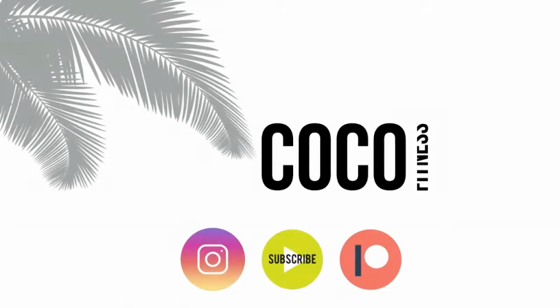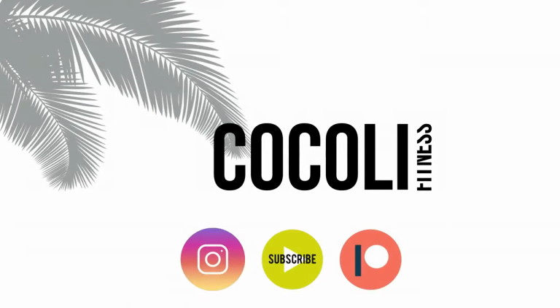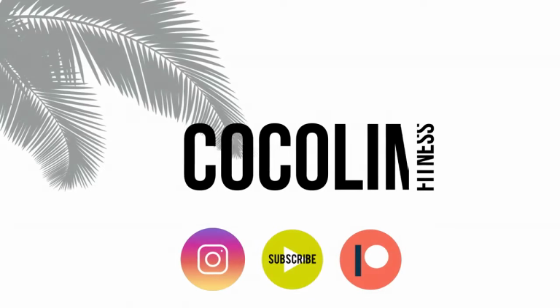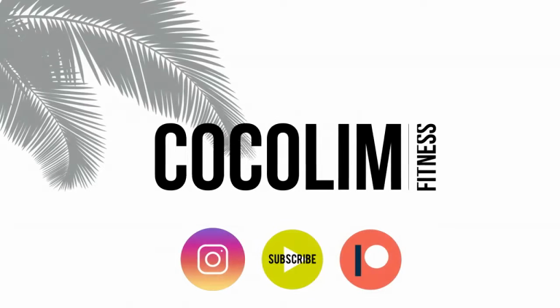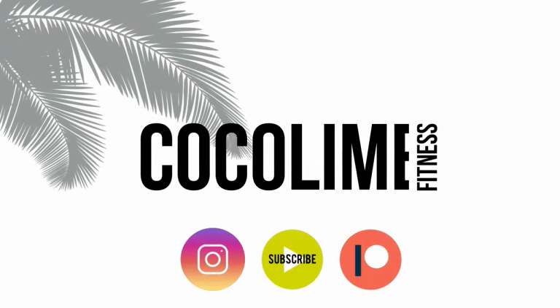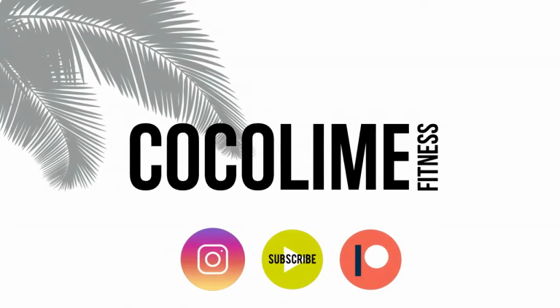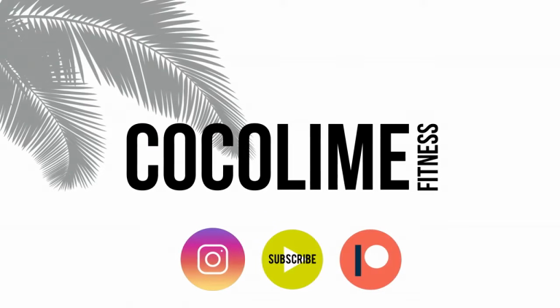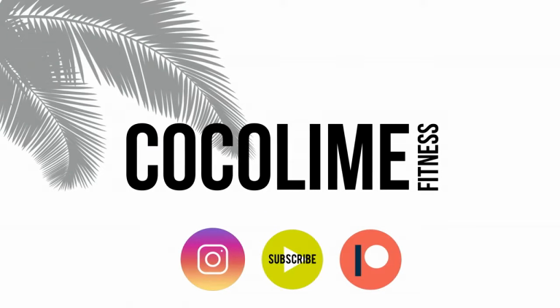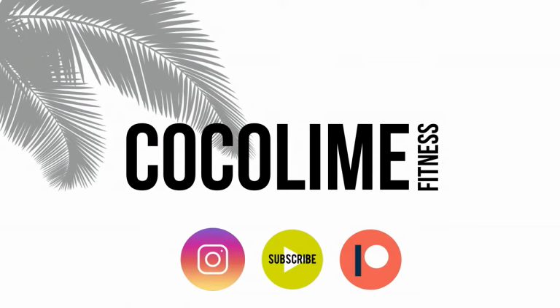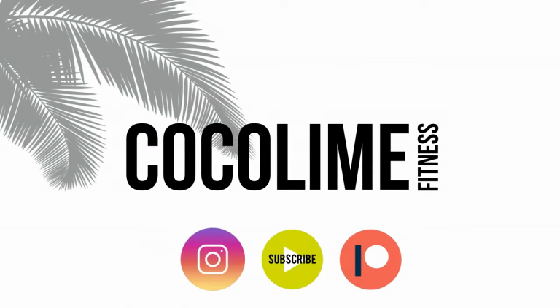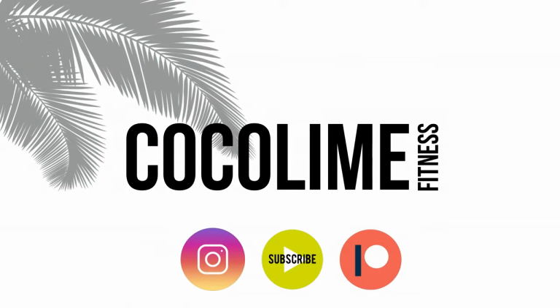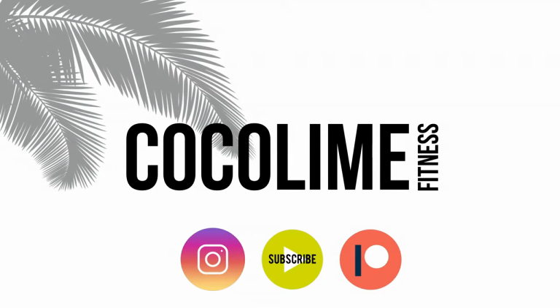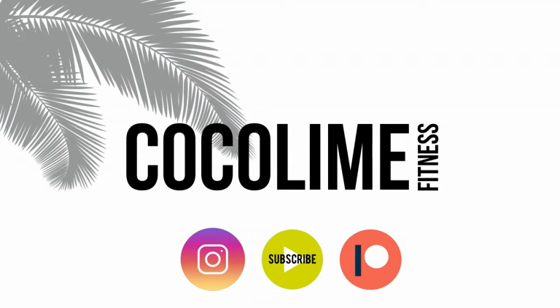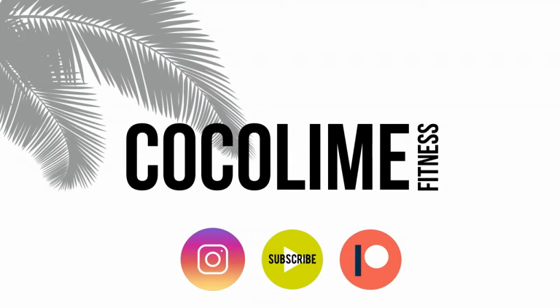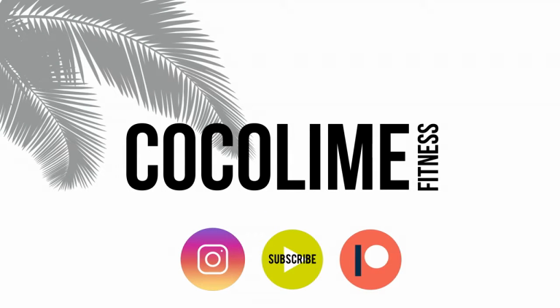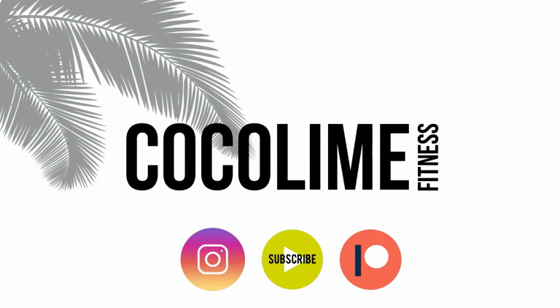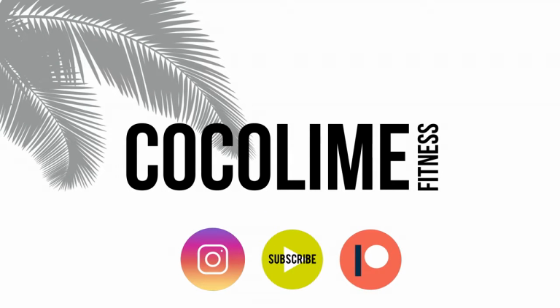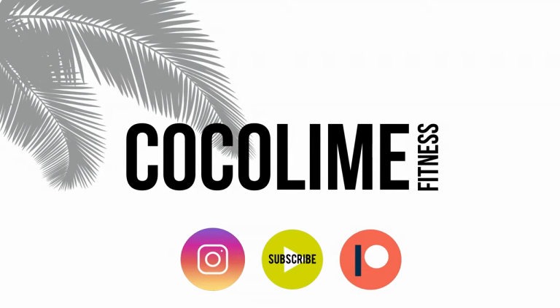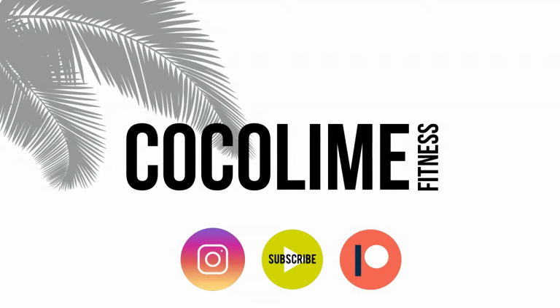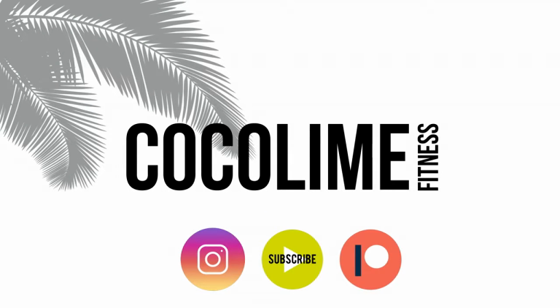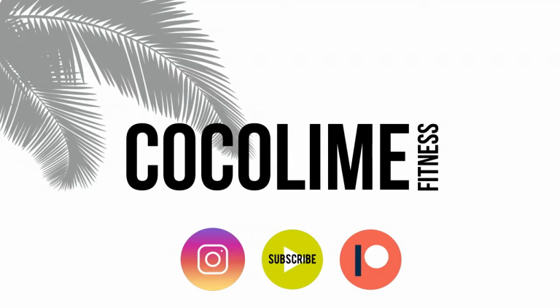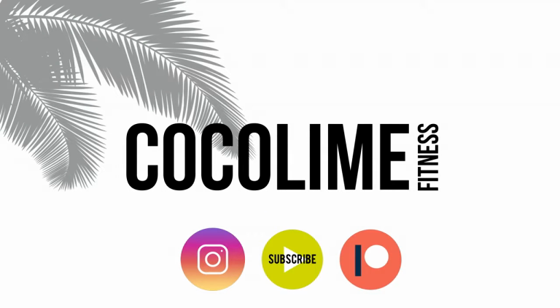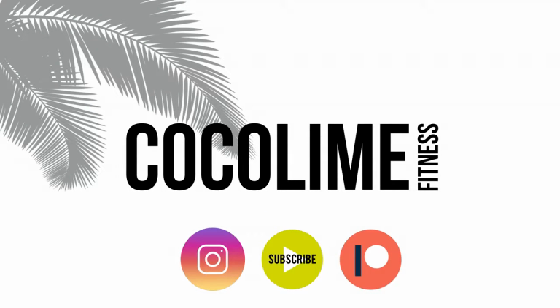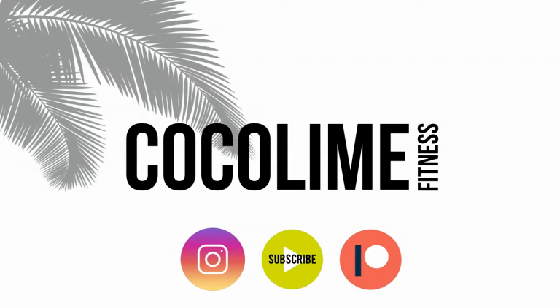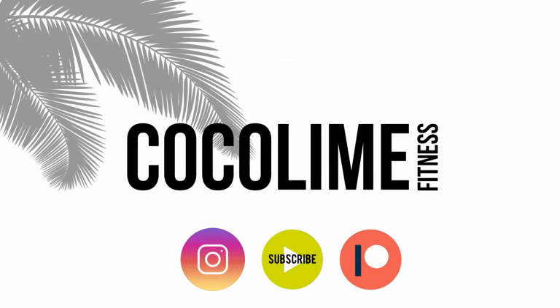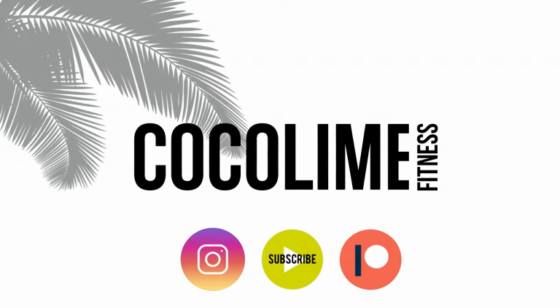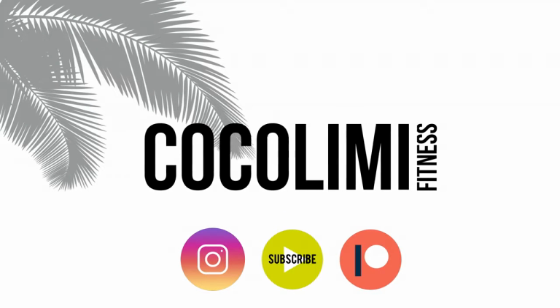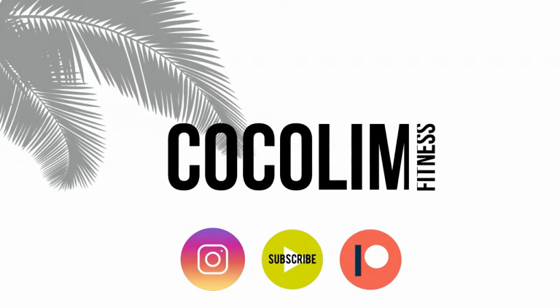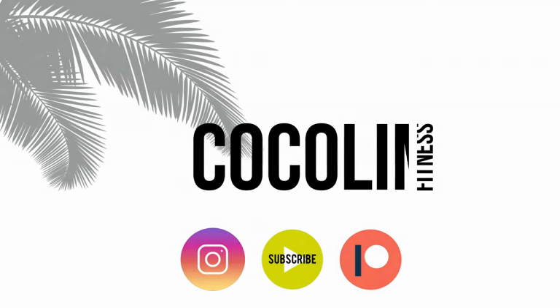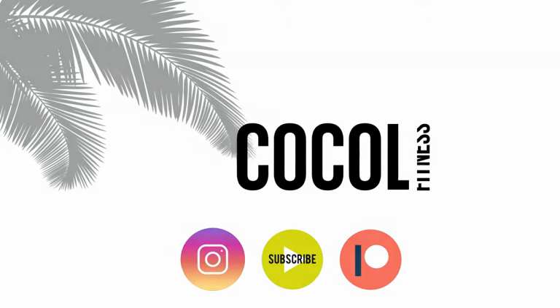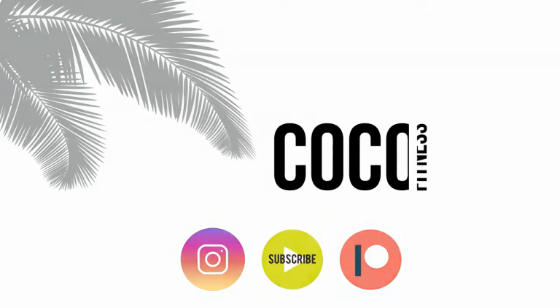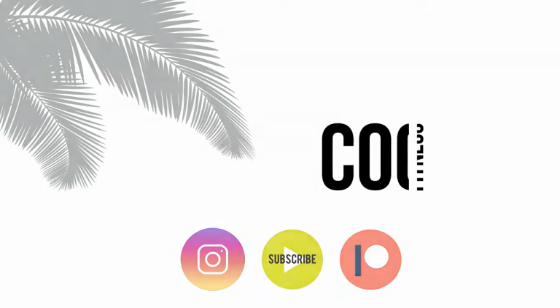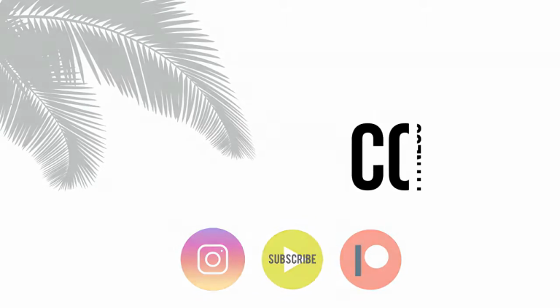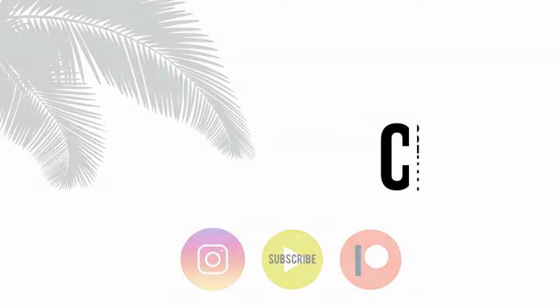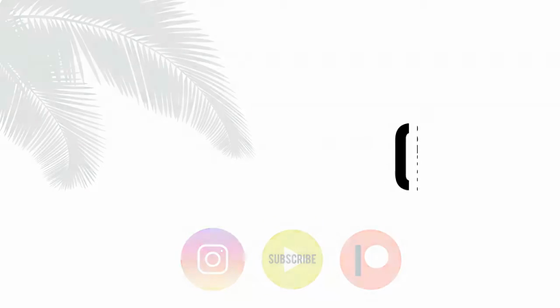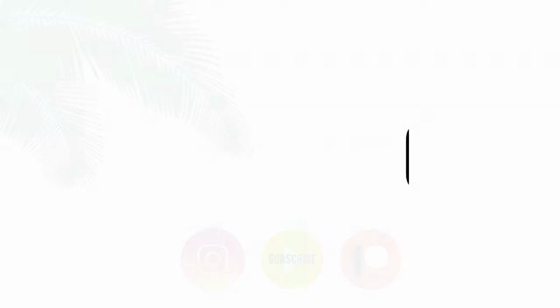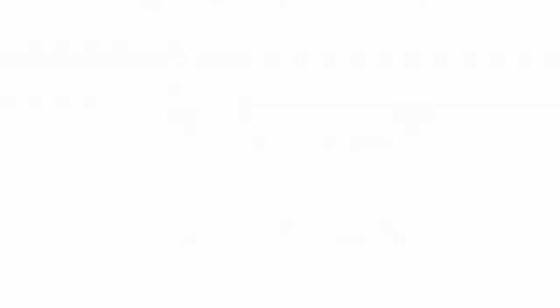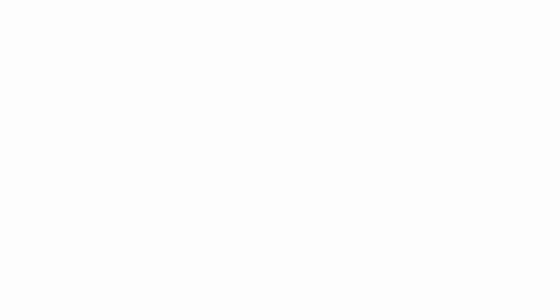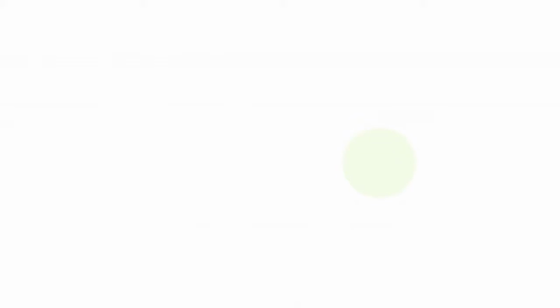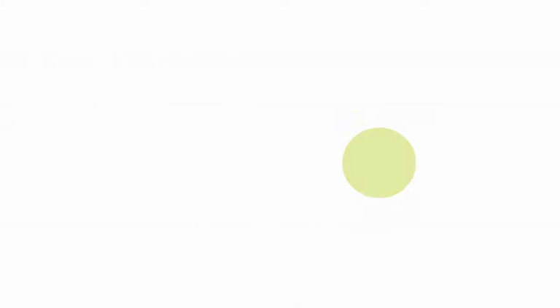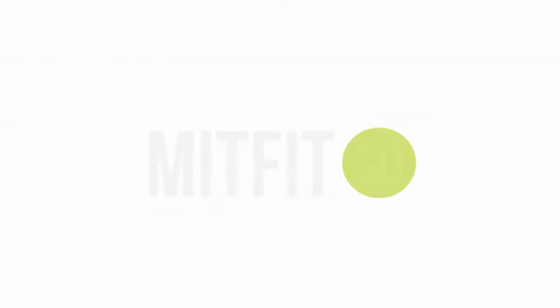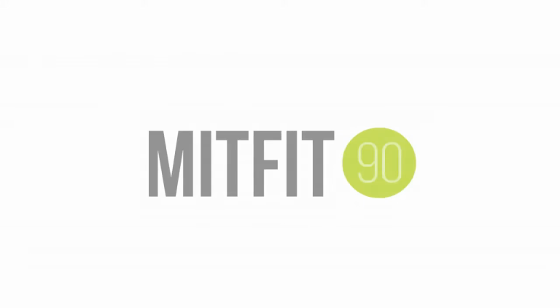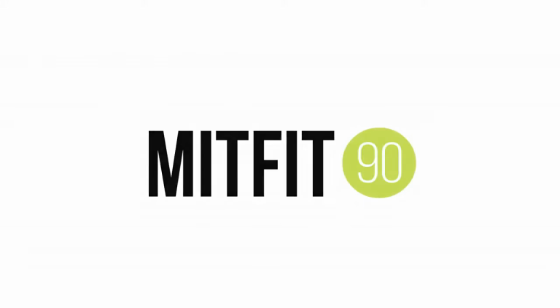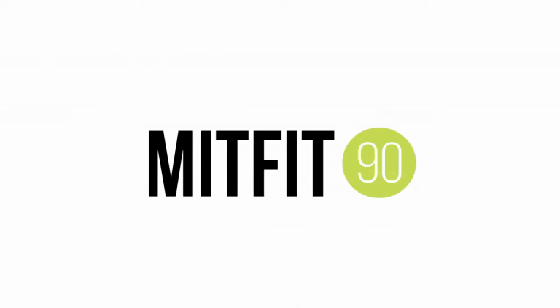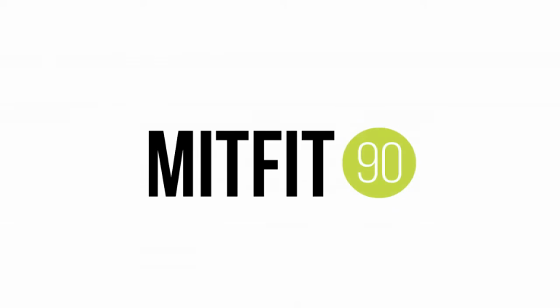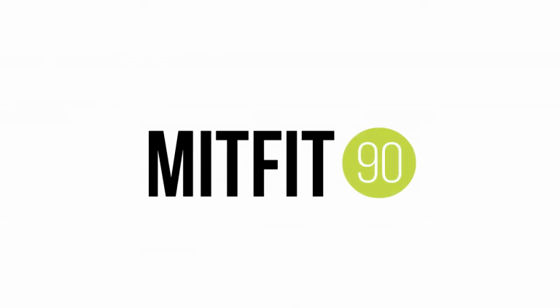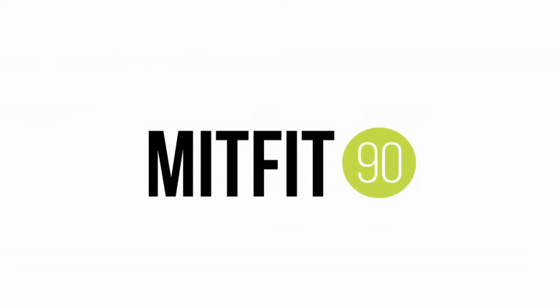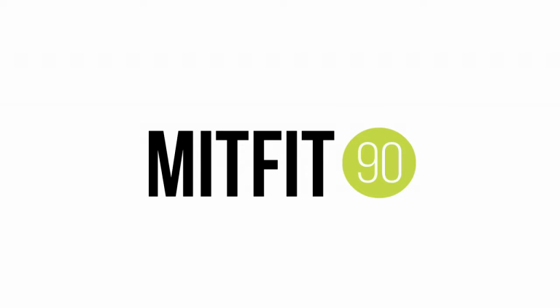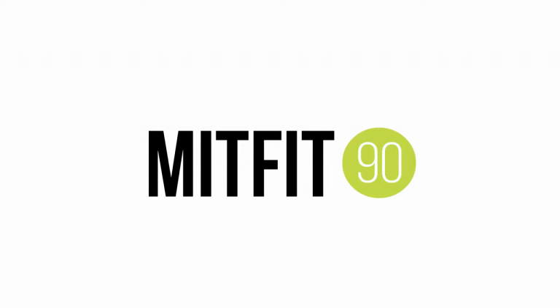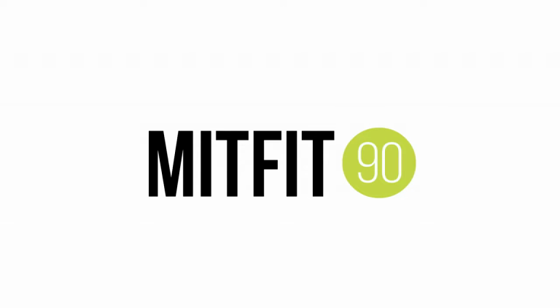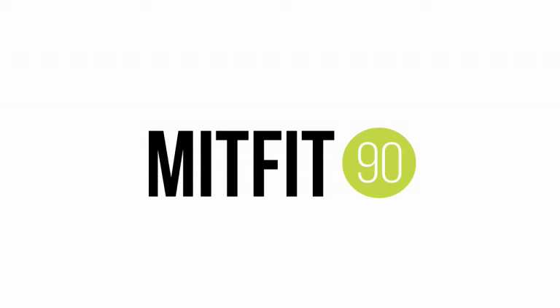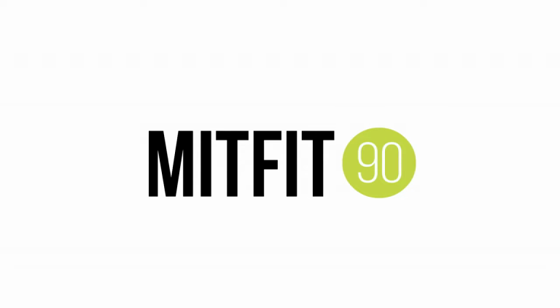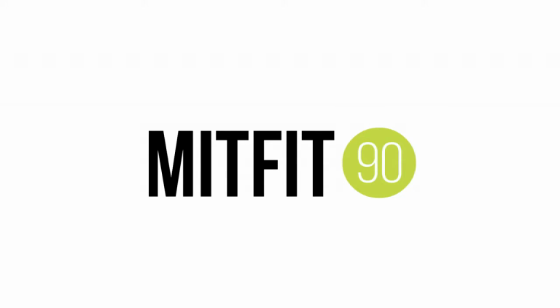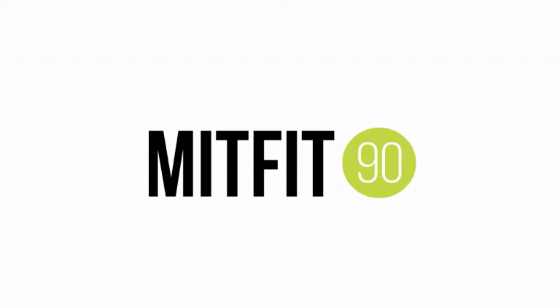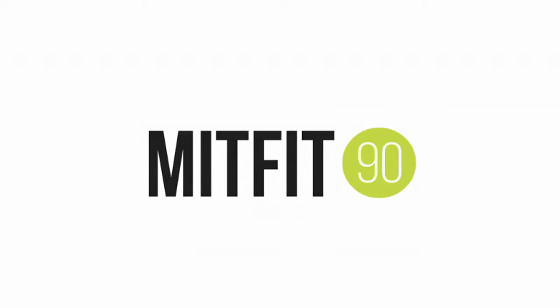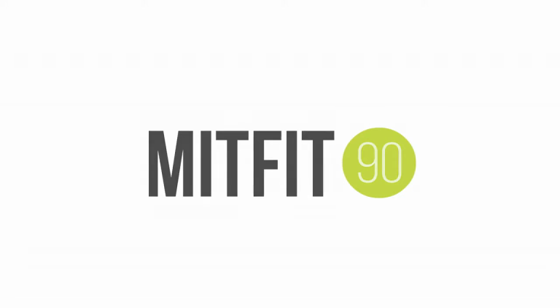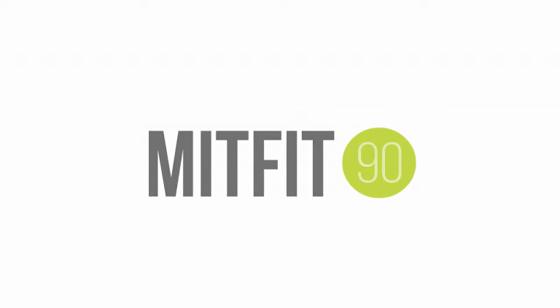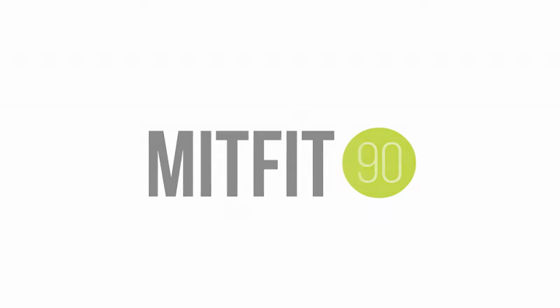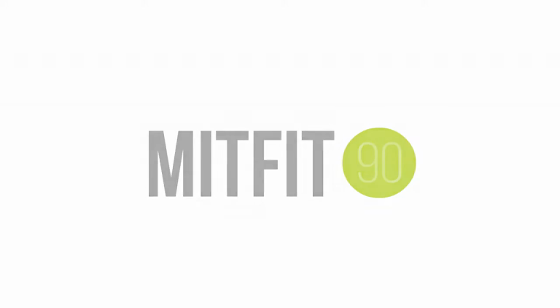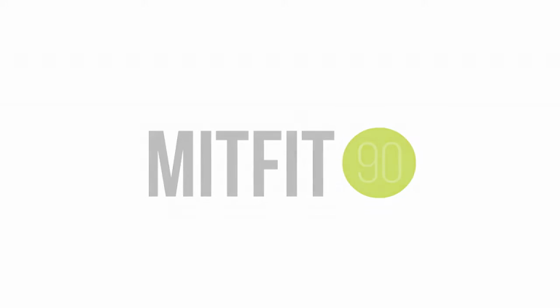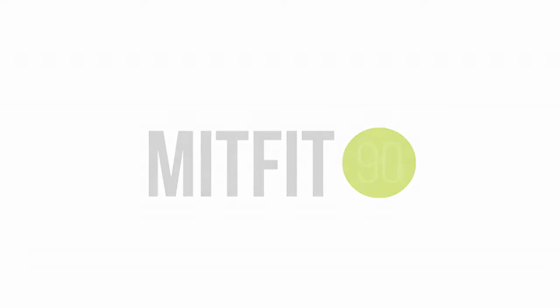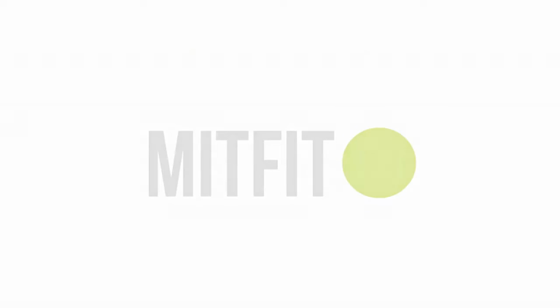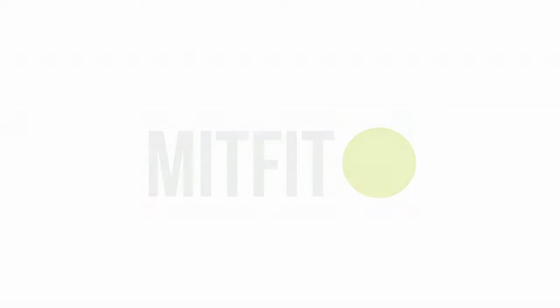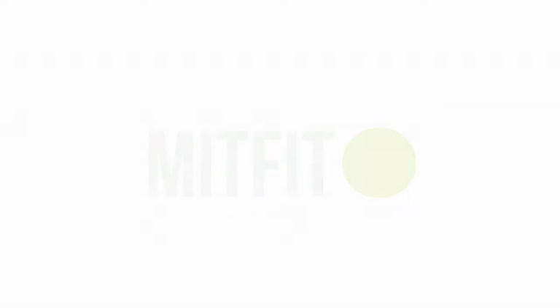If you like these workouts, don't forget to hit subscribe and be sure to follow me on Instagram and Patreon for tips, tricks, and perks.